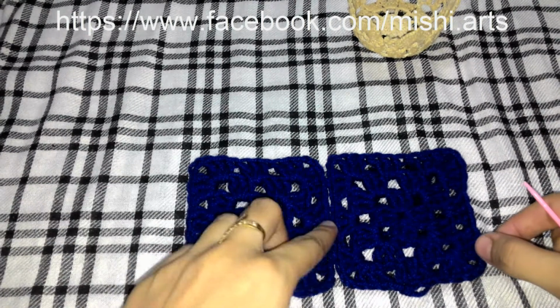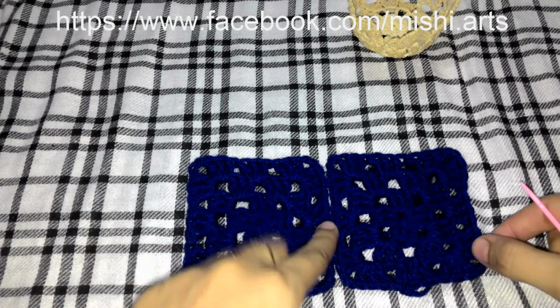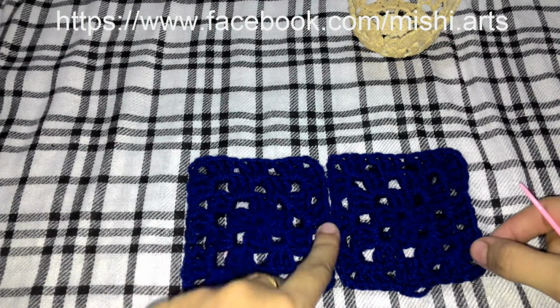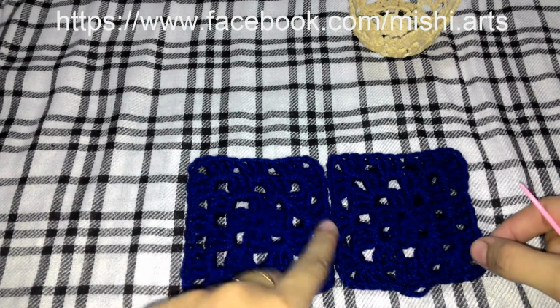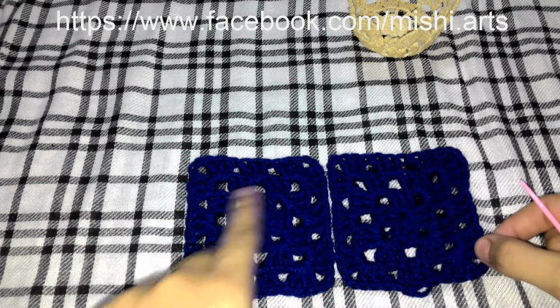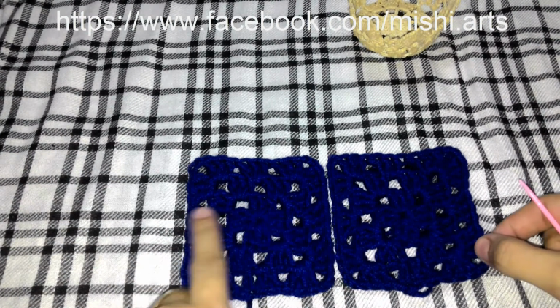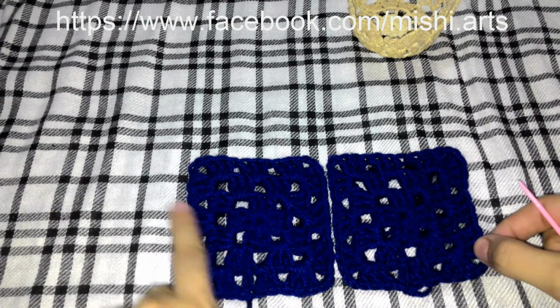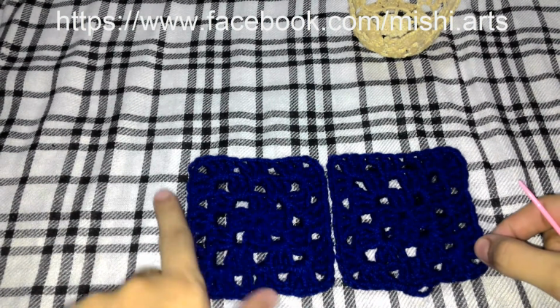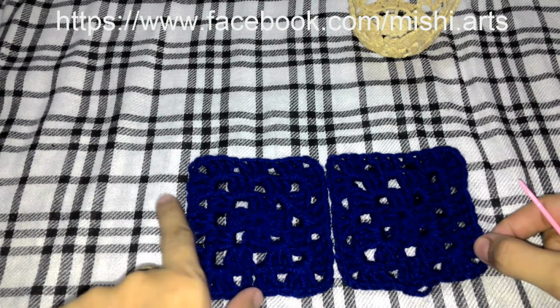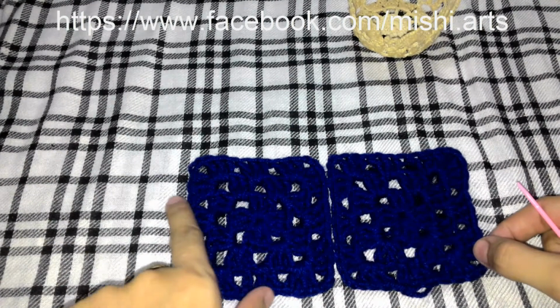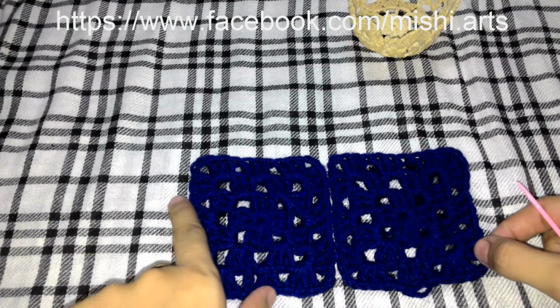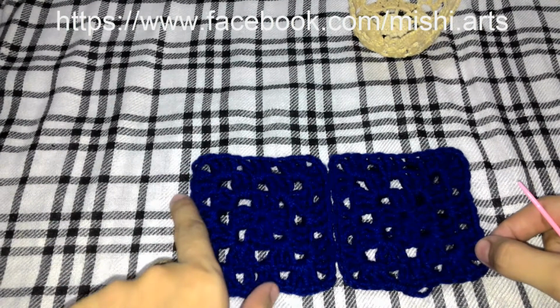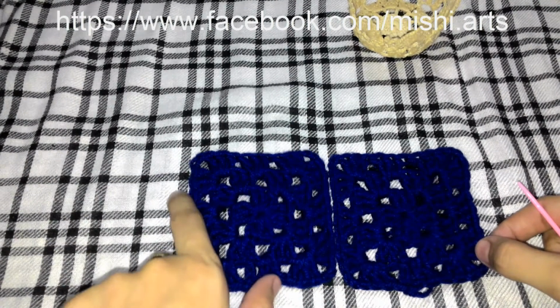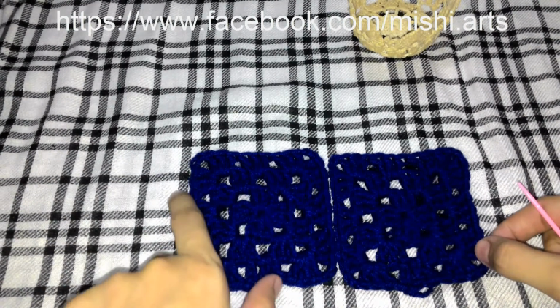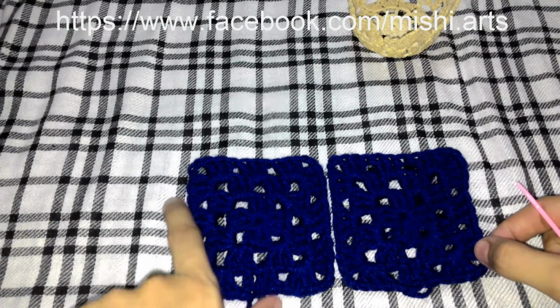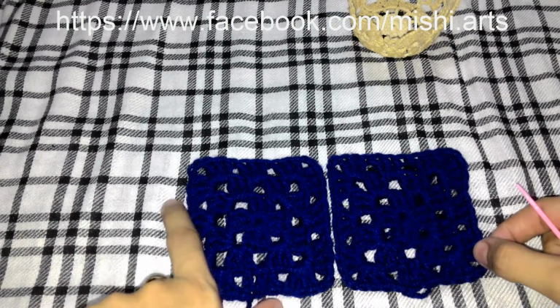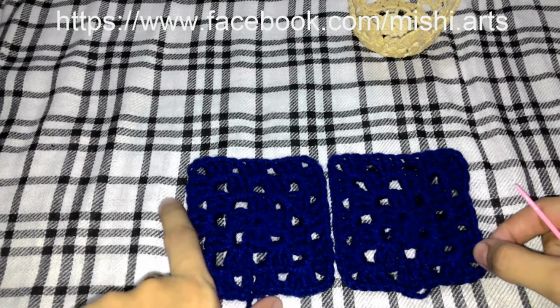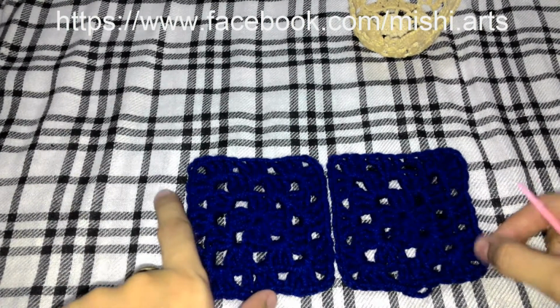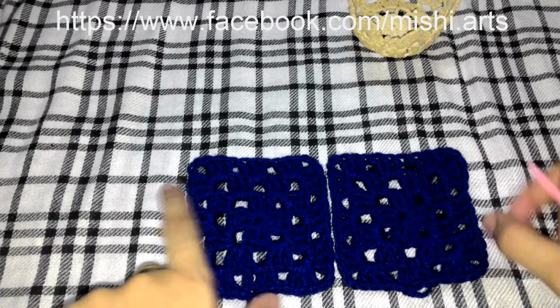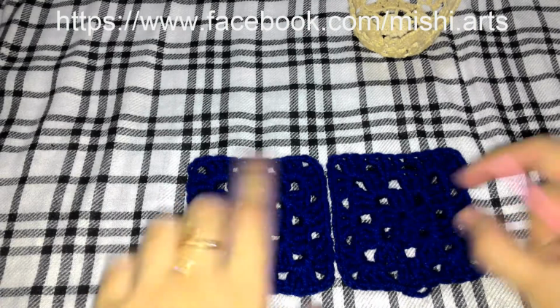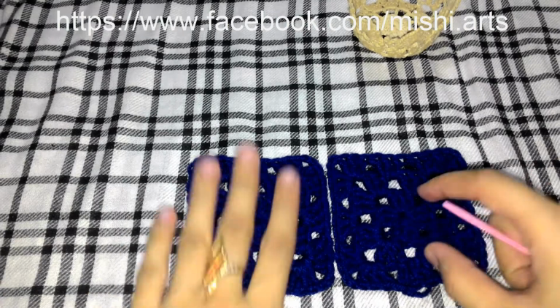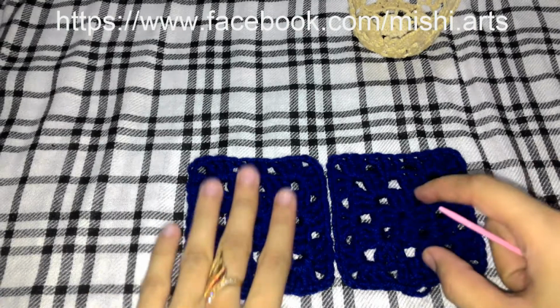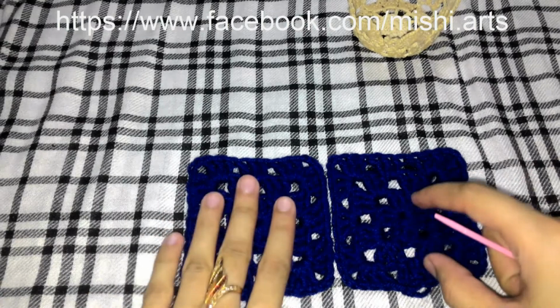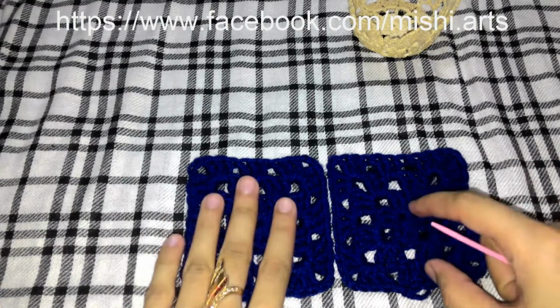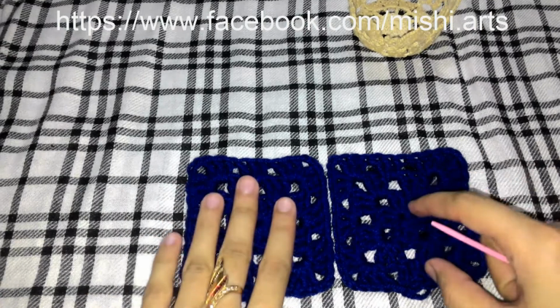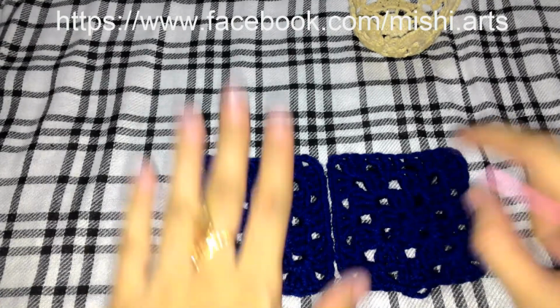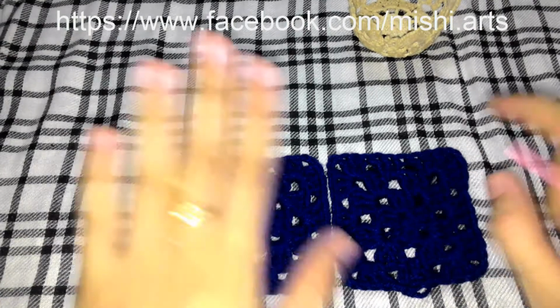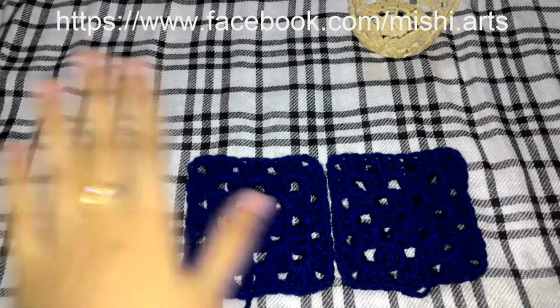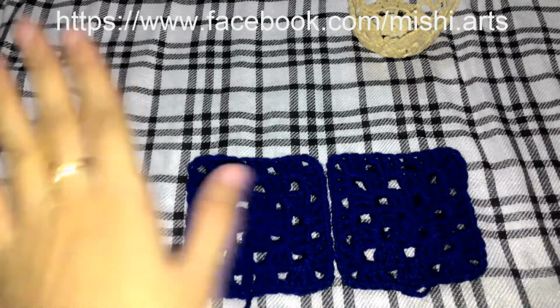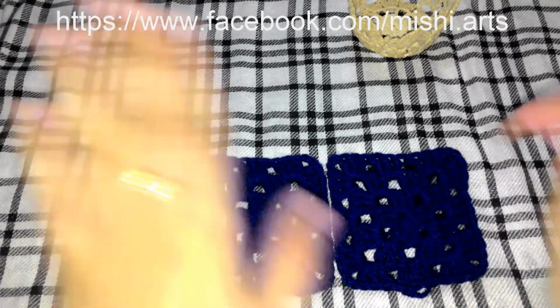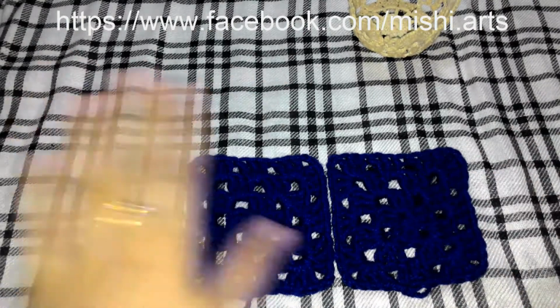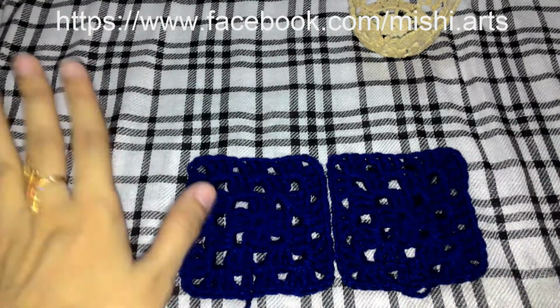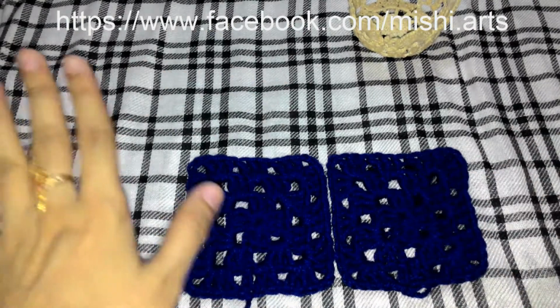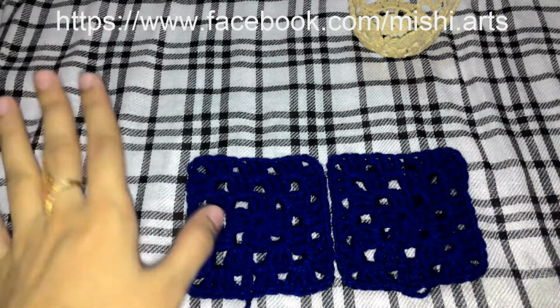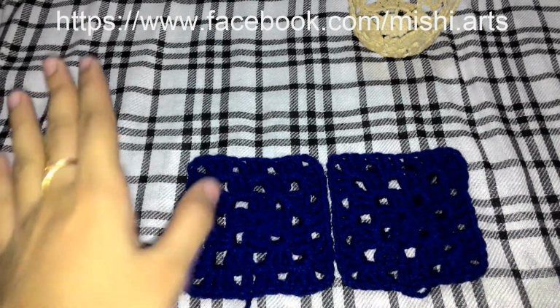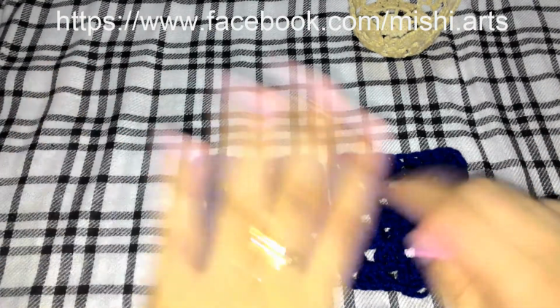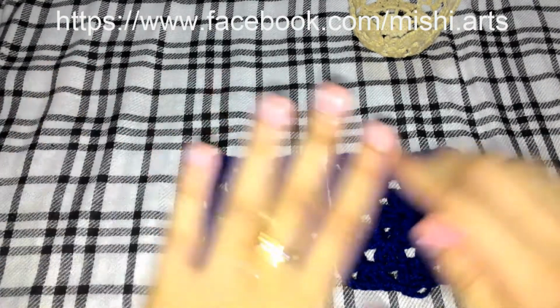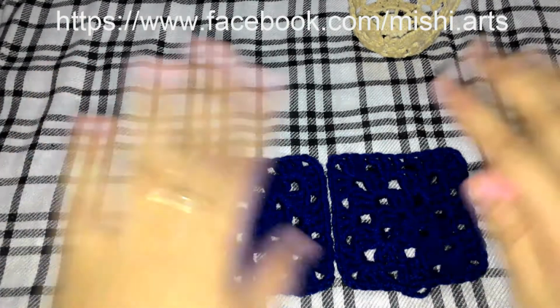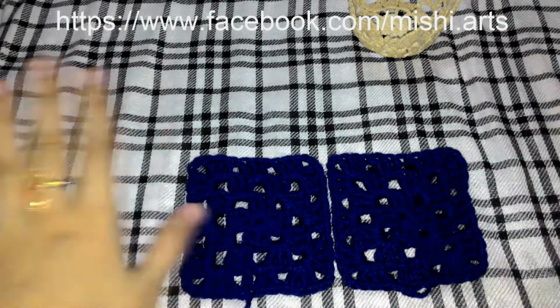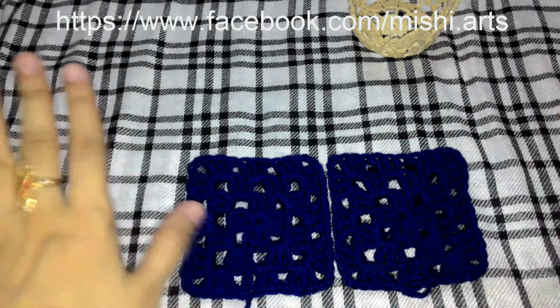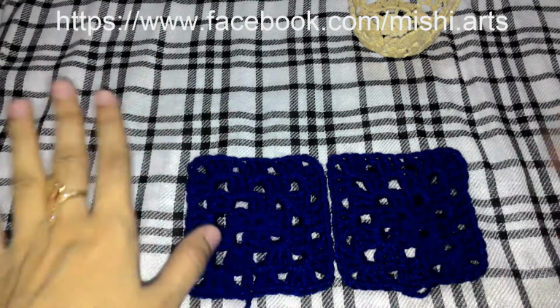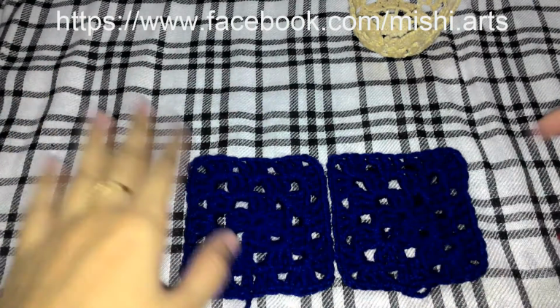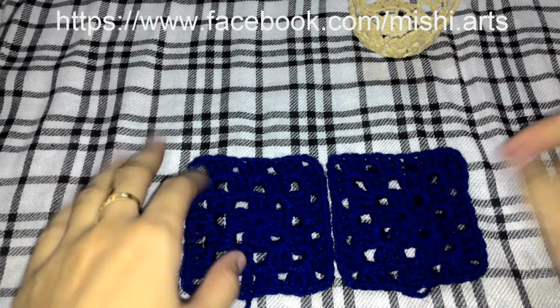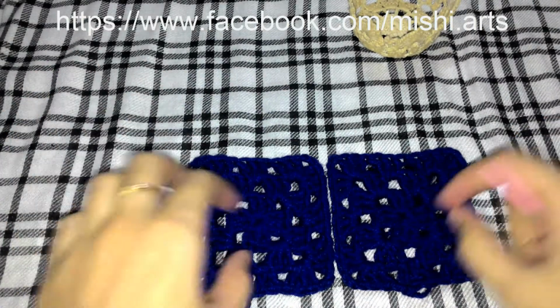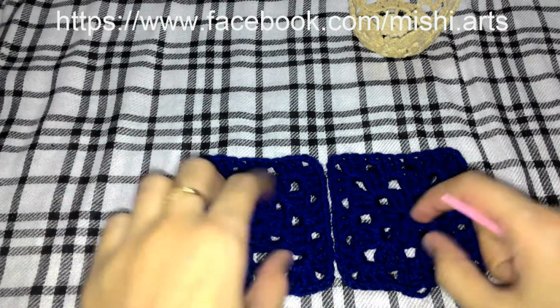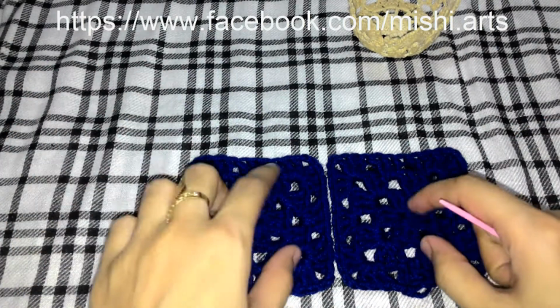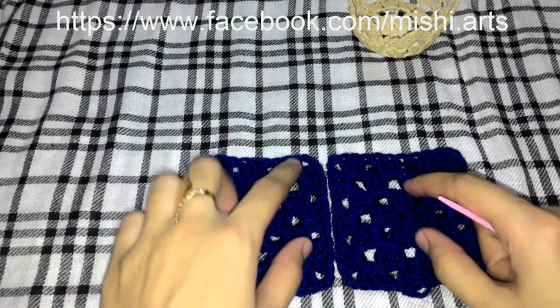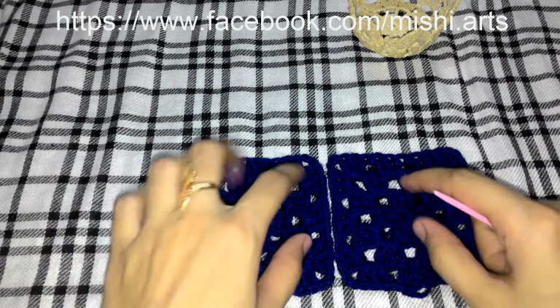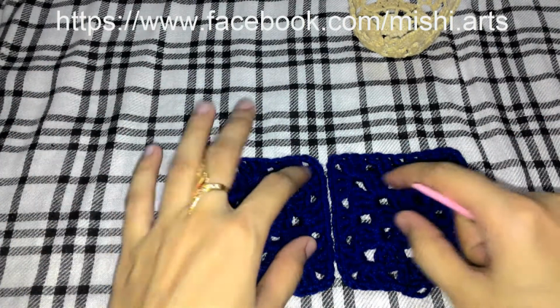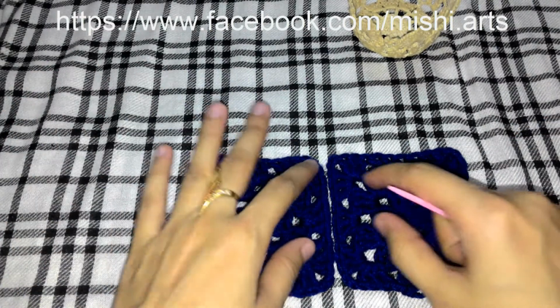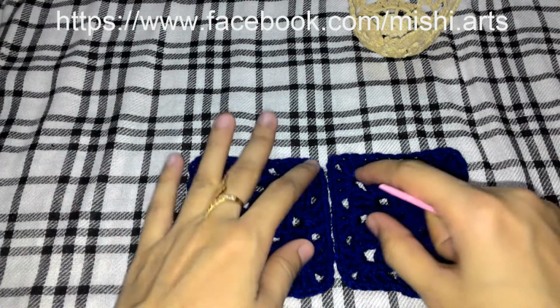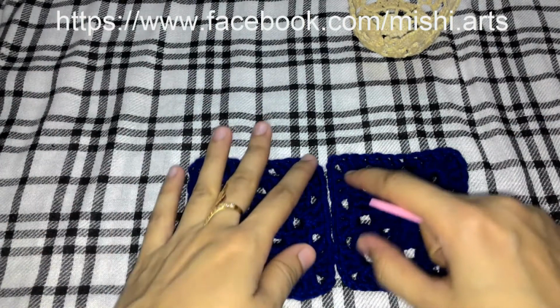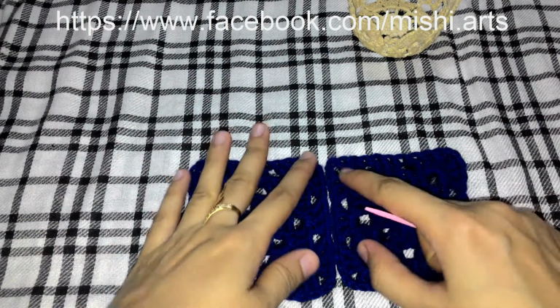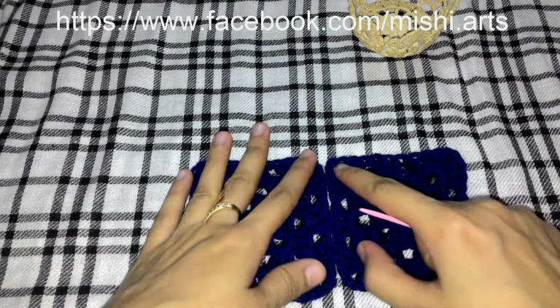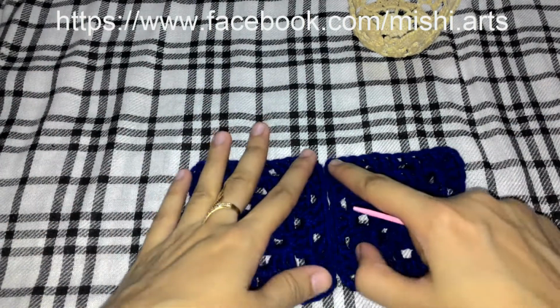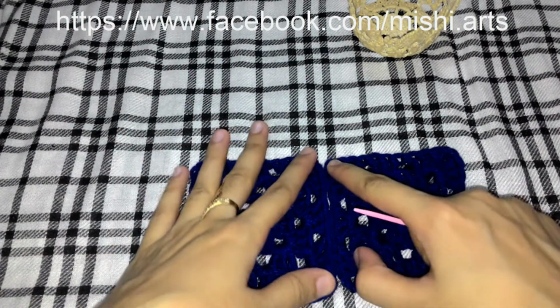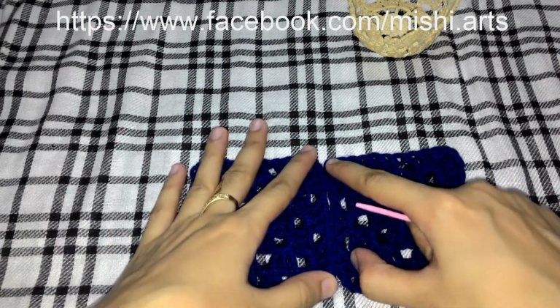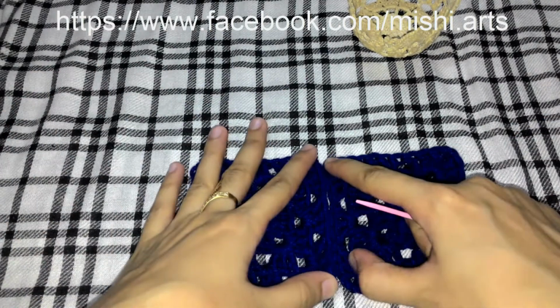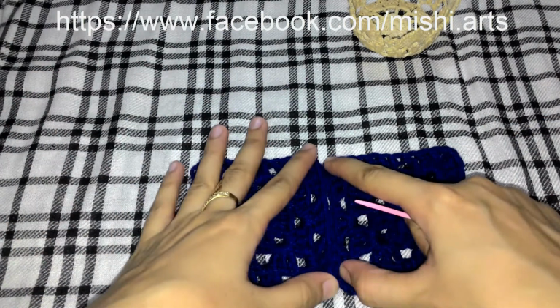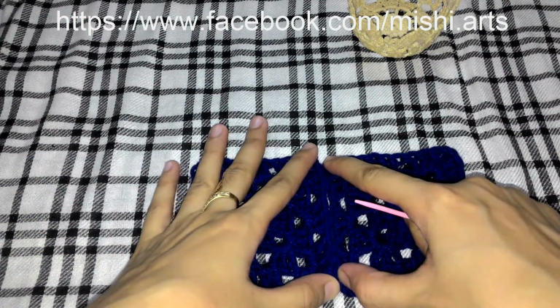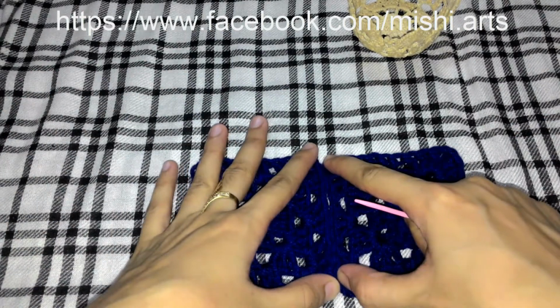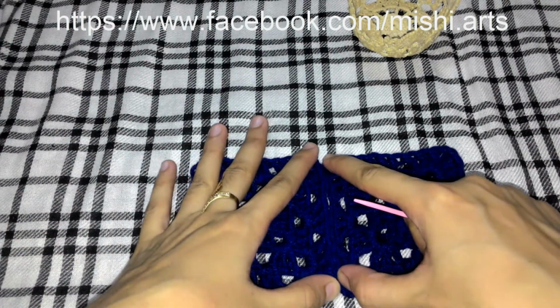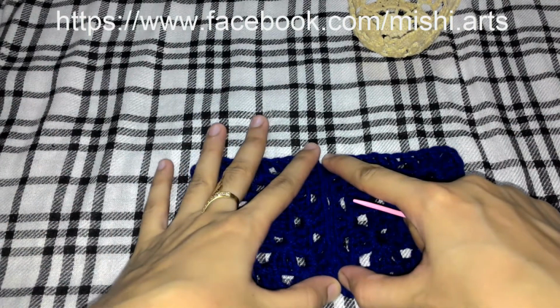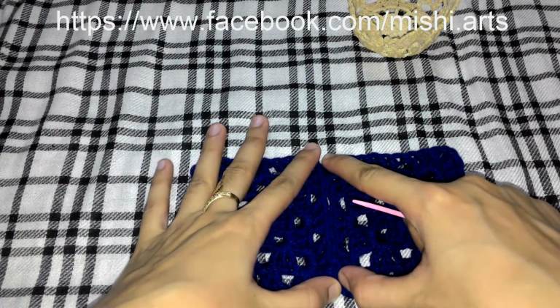To start with, no matter how big your granny square is, the joining method will be the same.